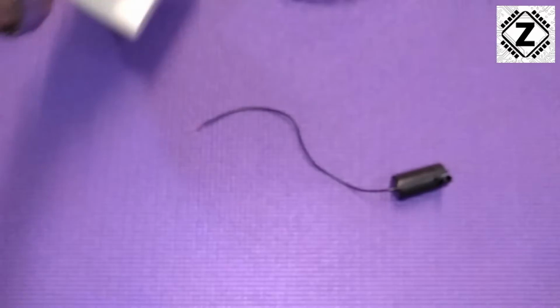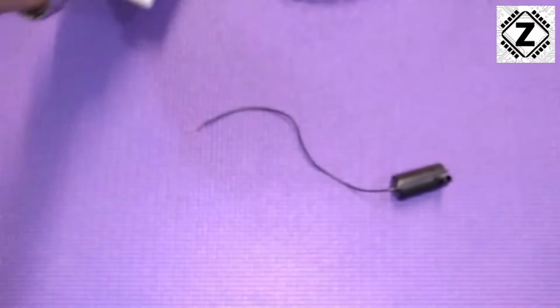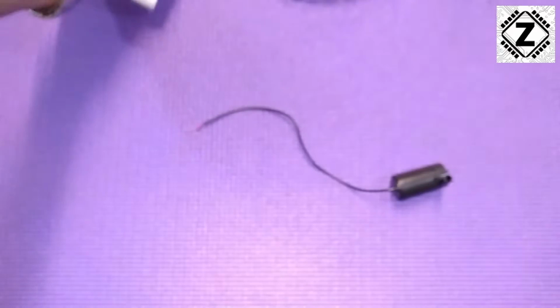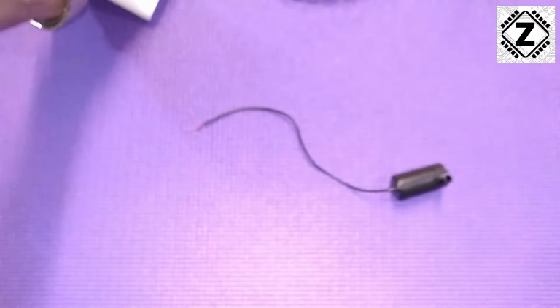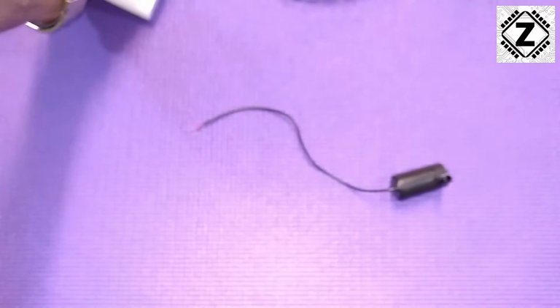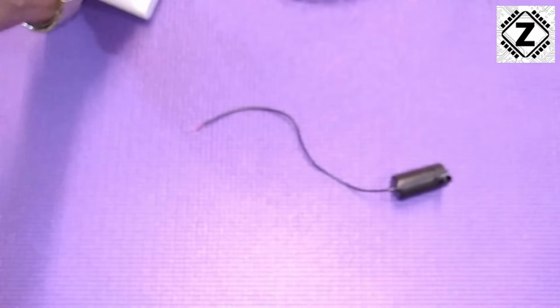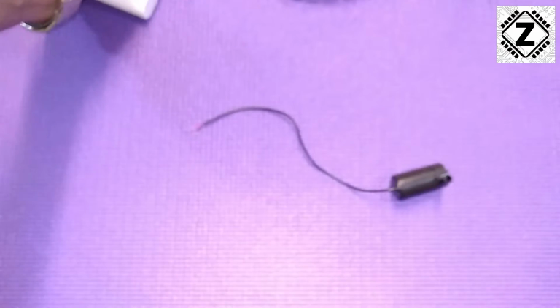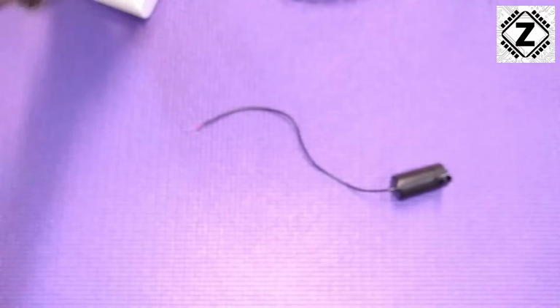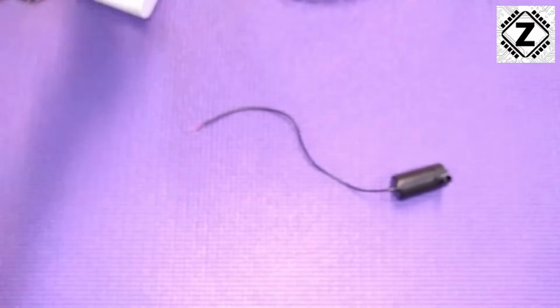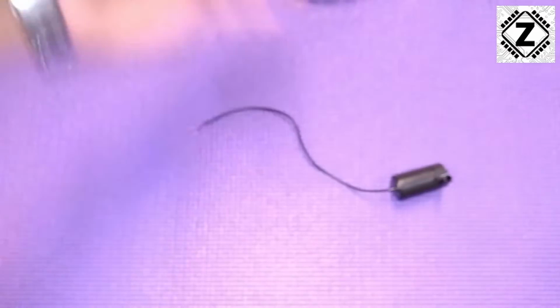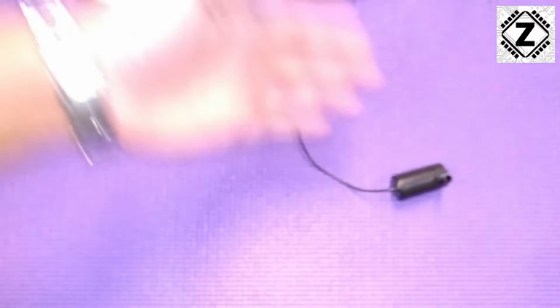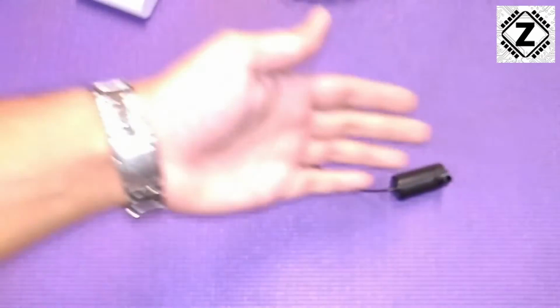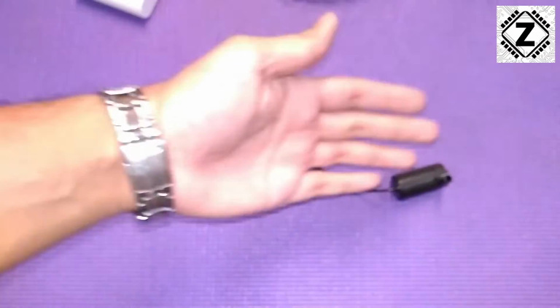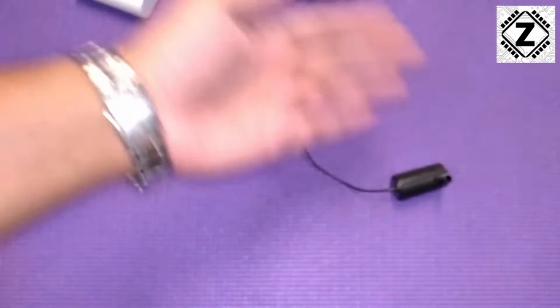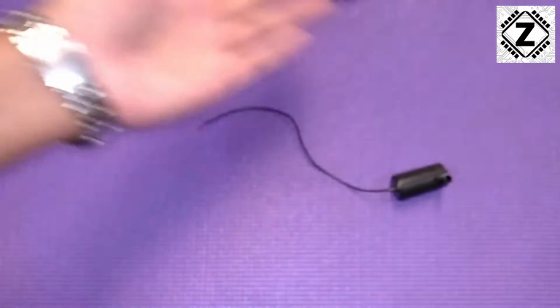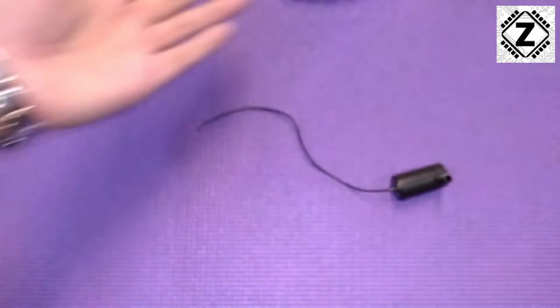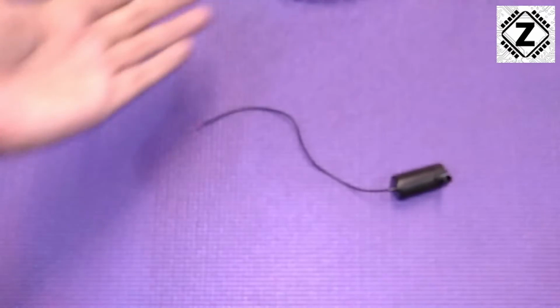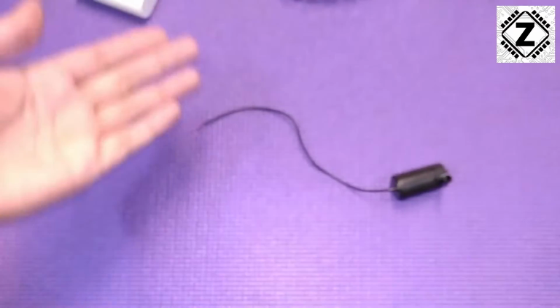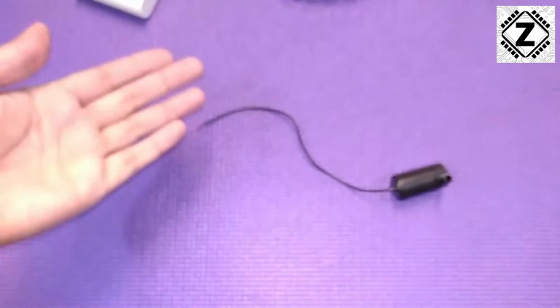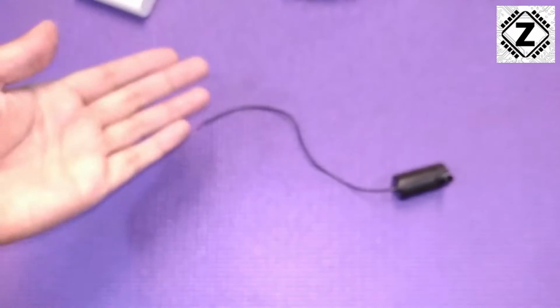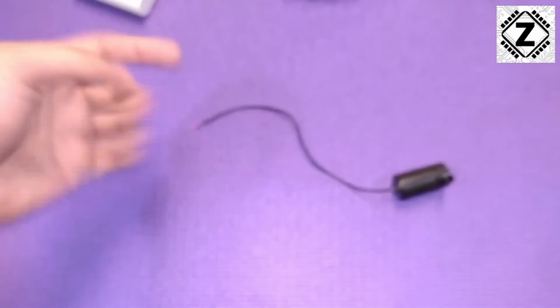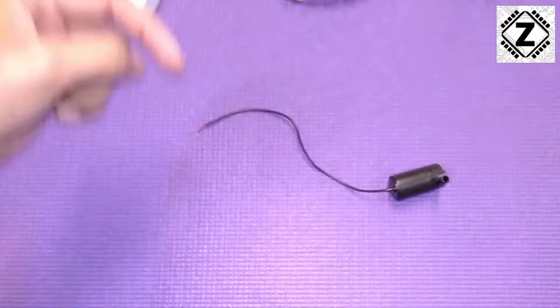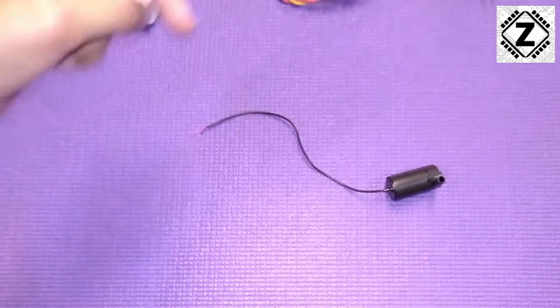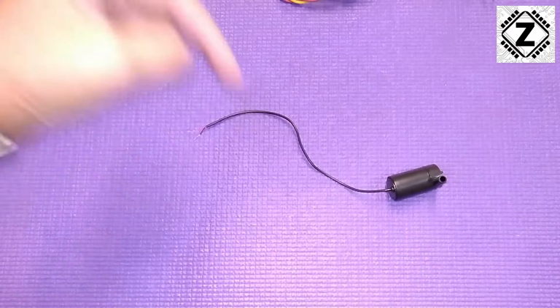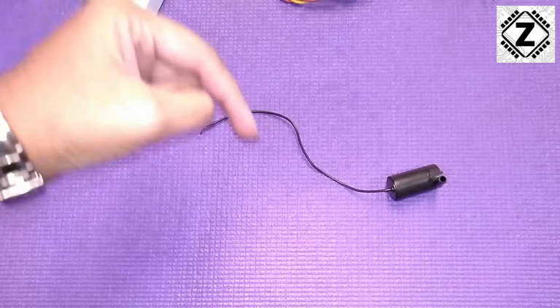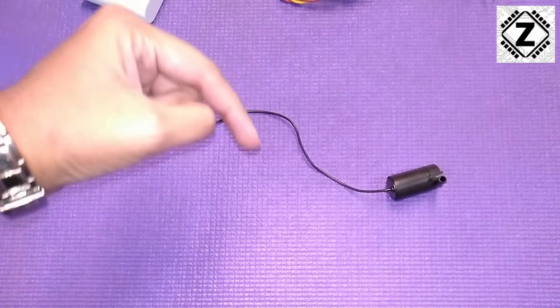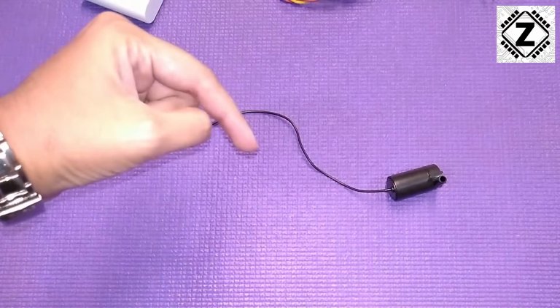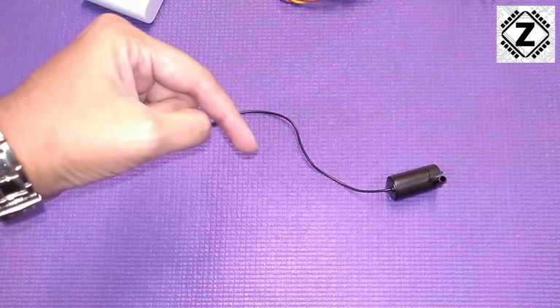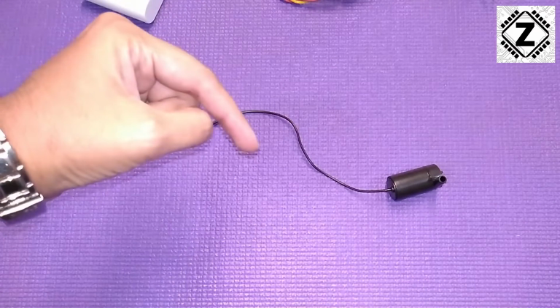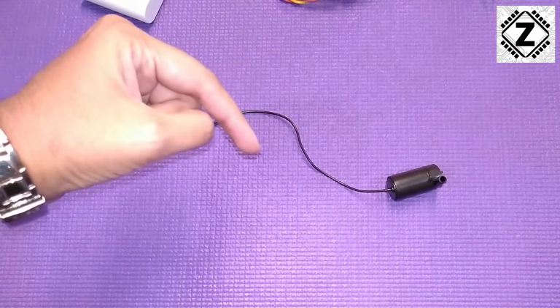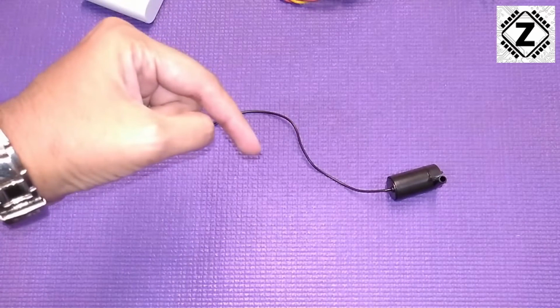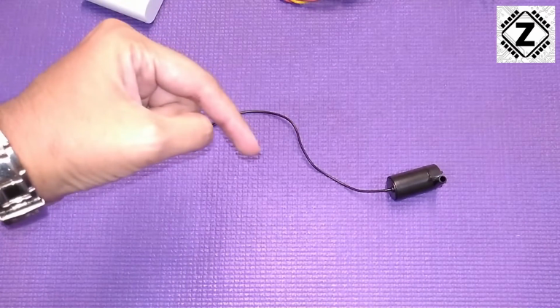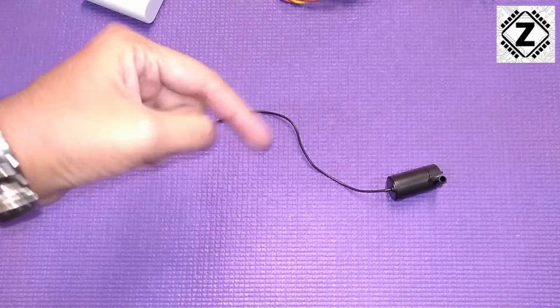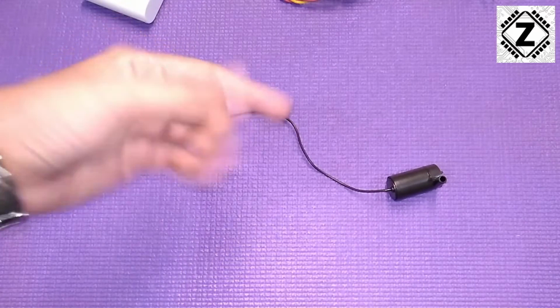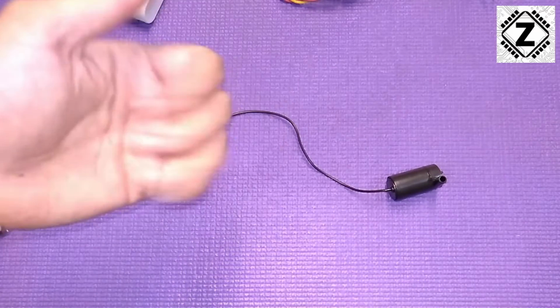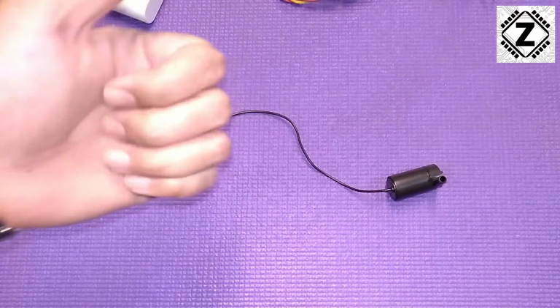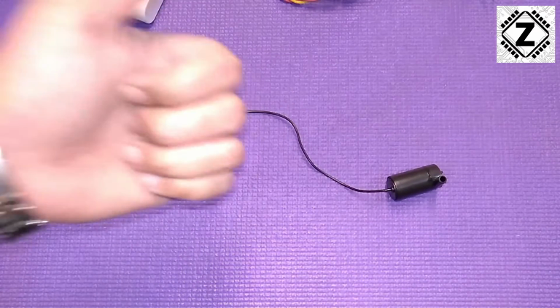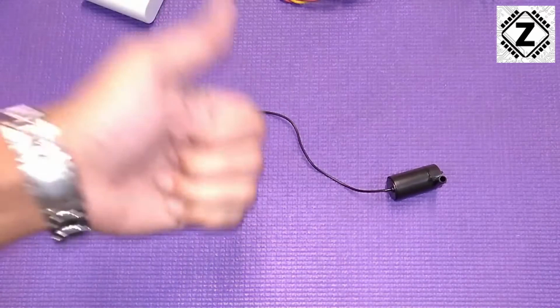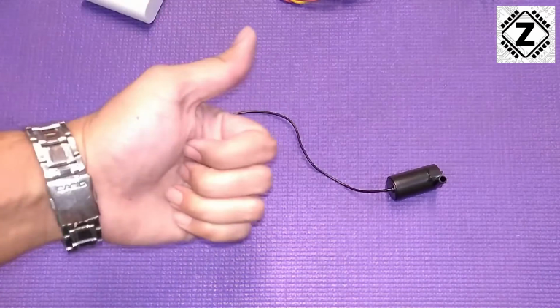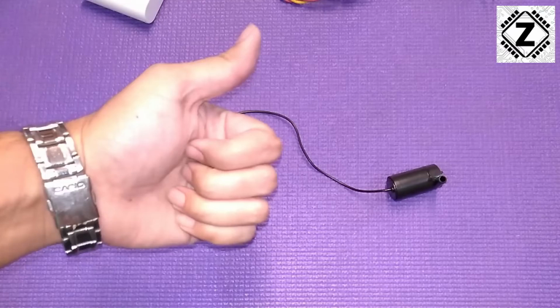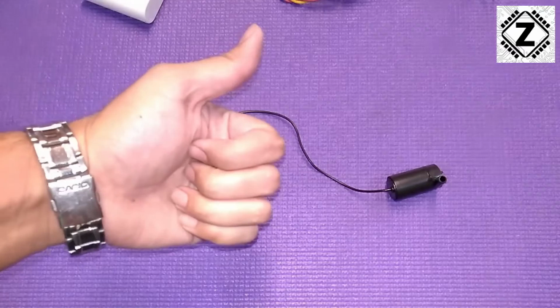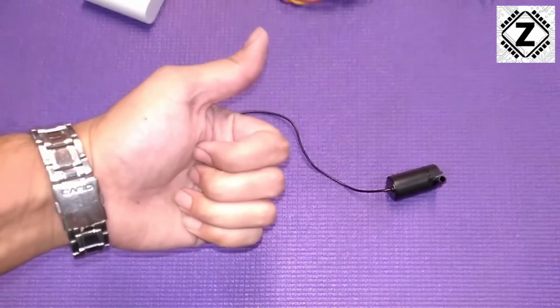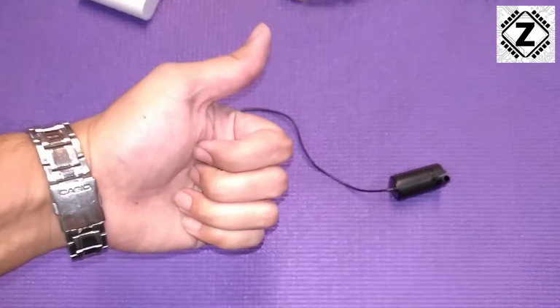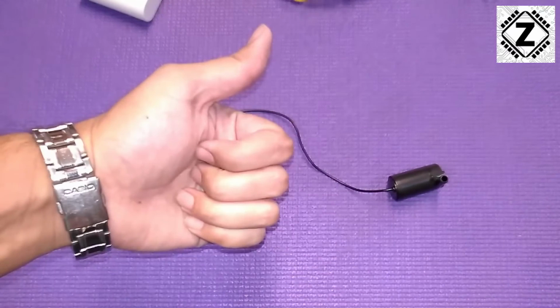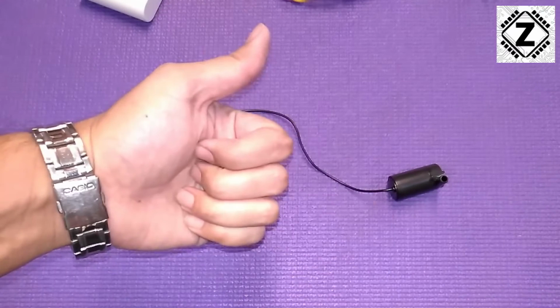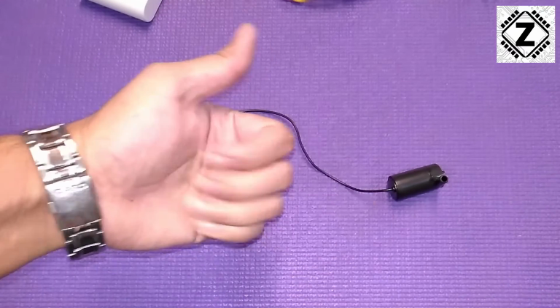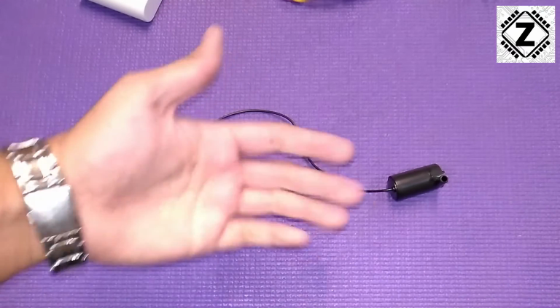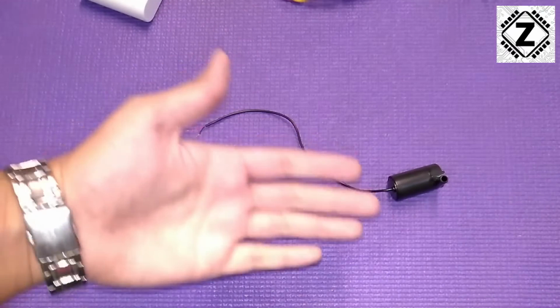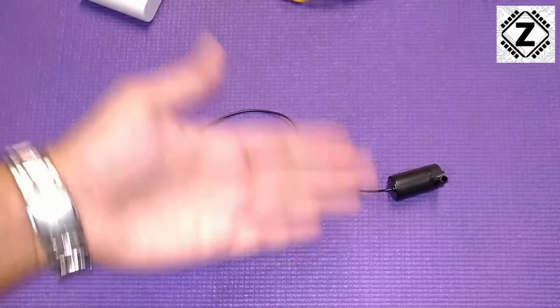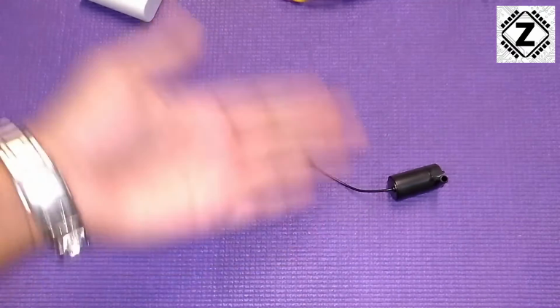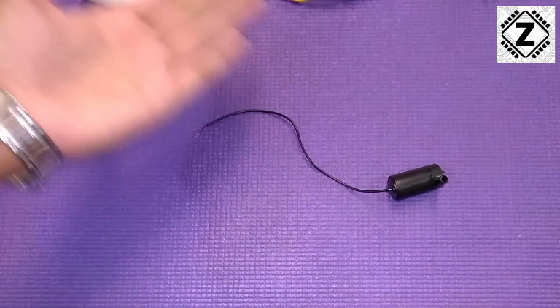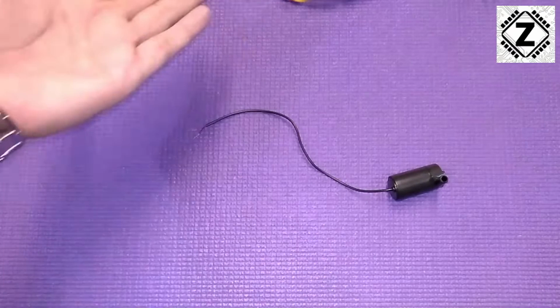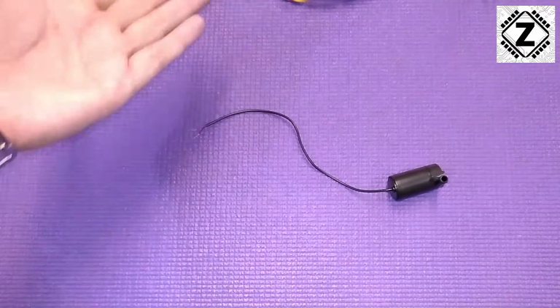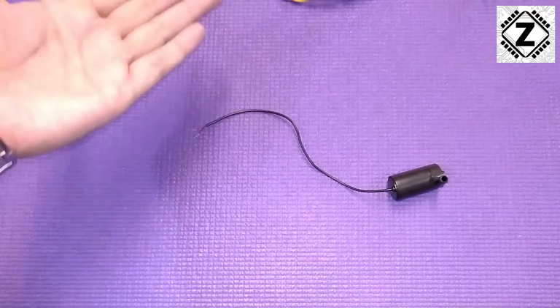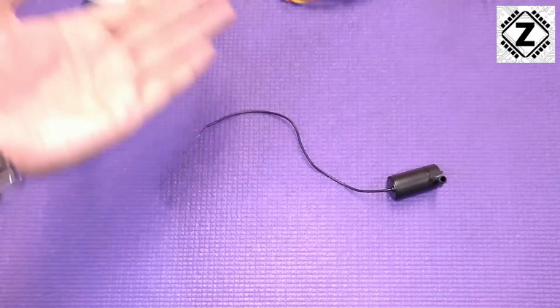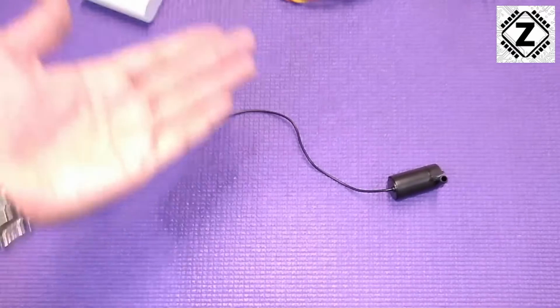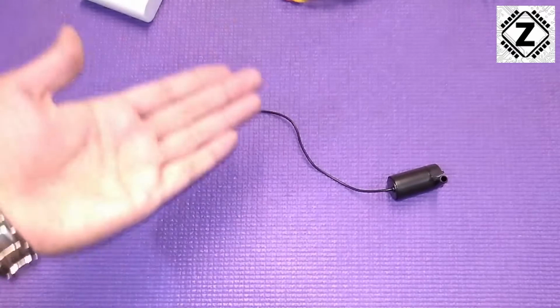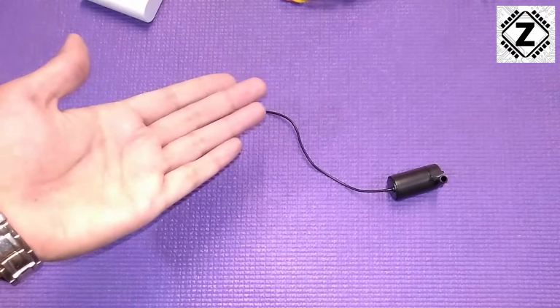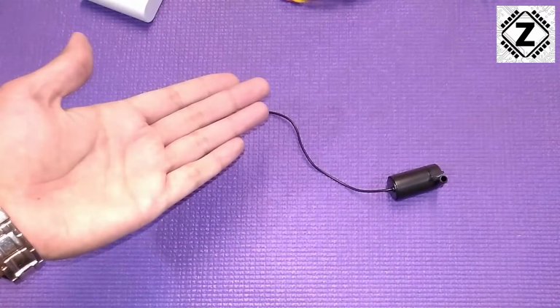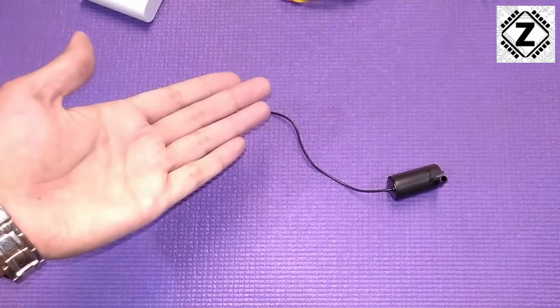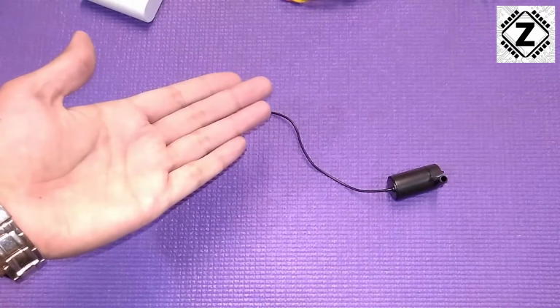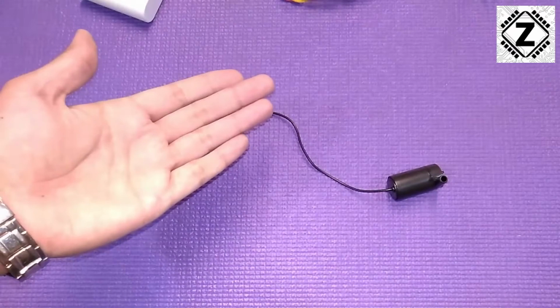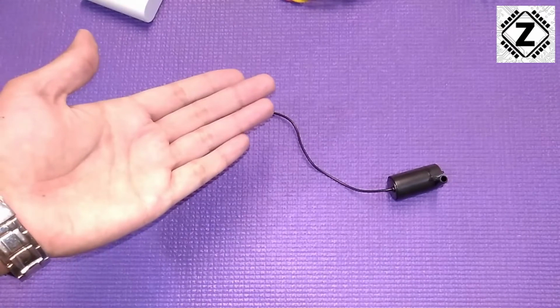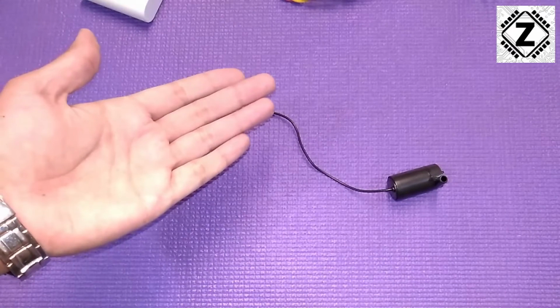Let me arrange all of this stuff for you. Hit that like button down below, and let's begin the soldering process.